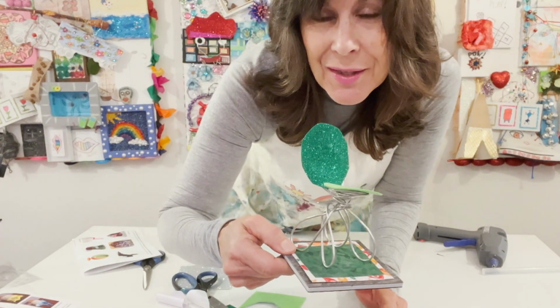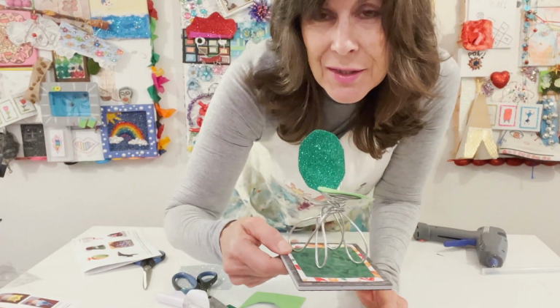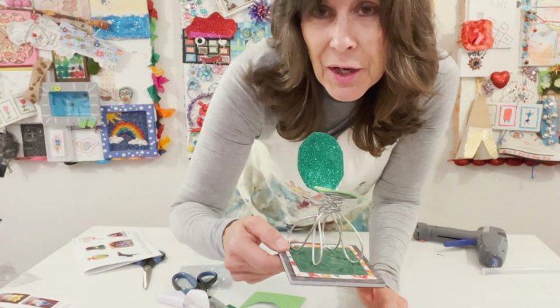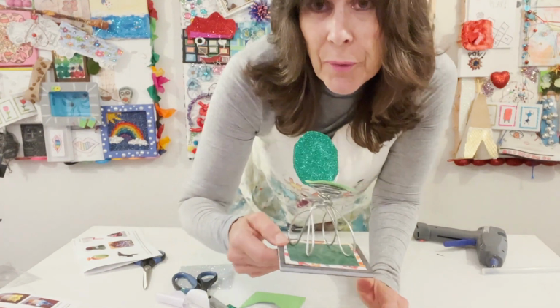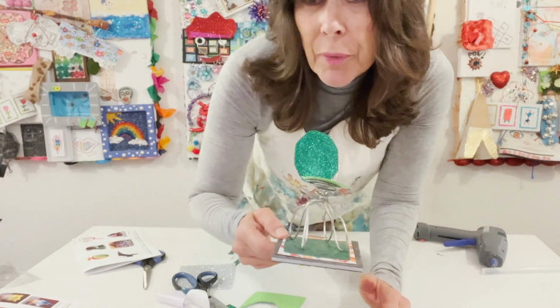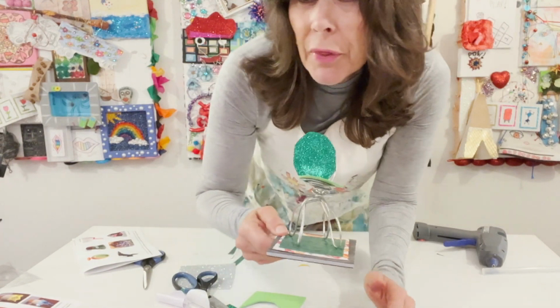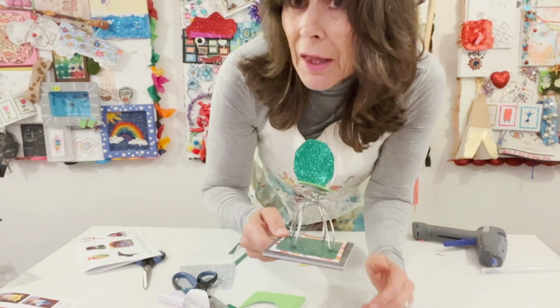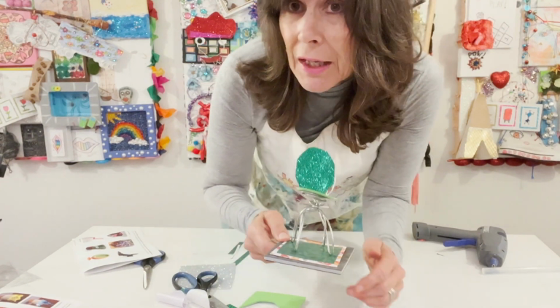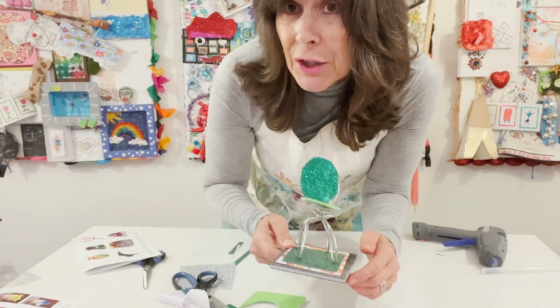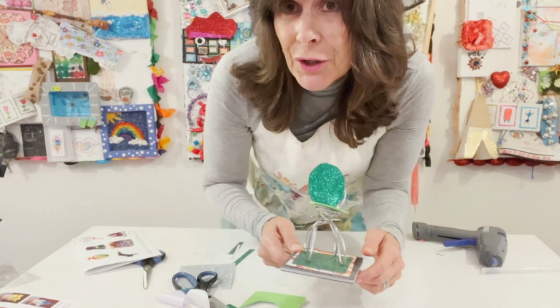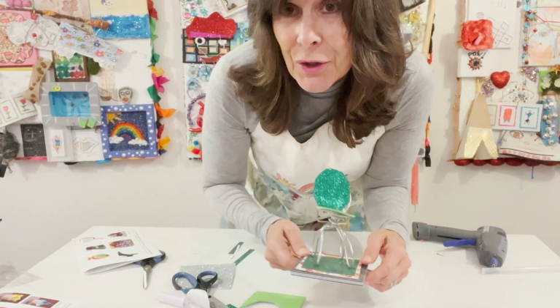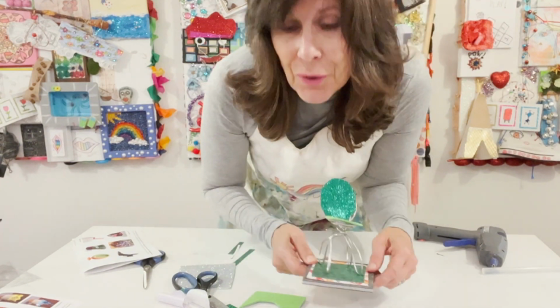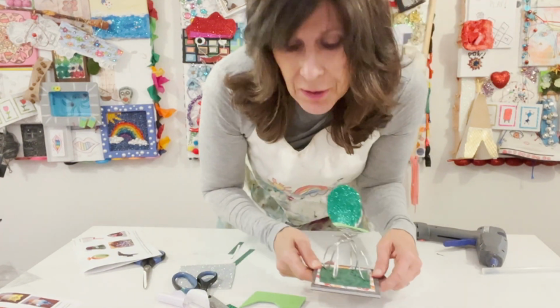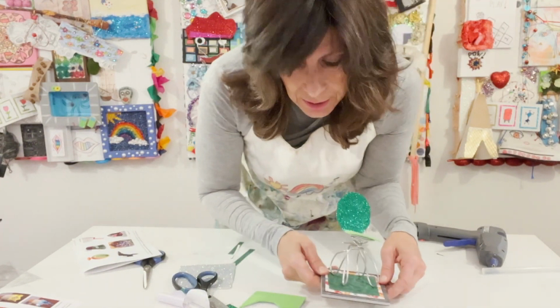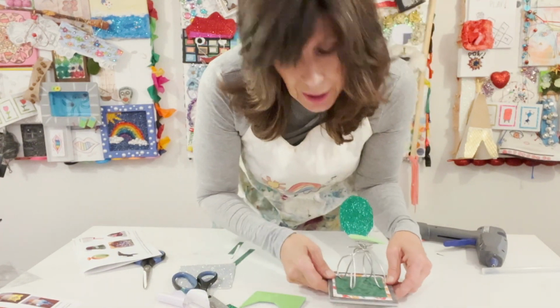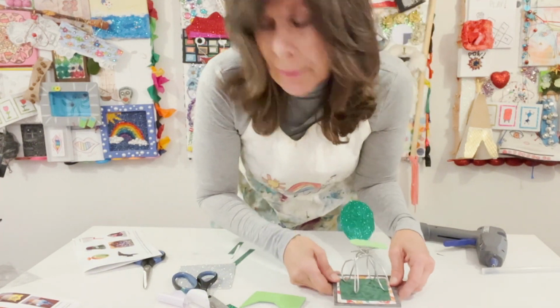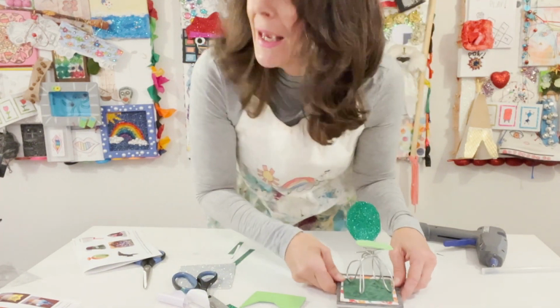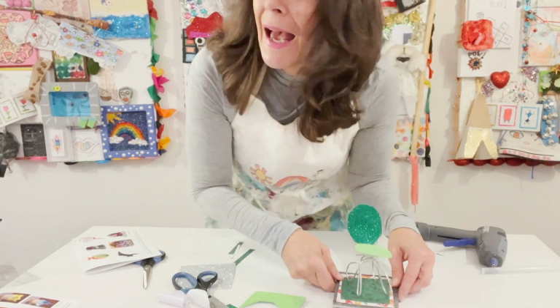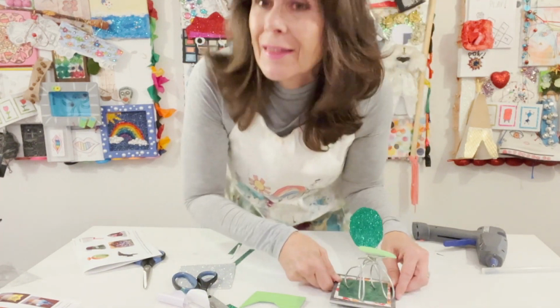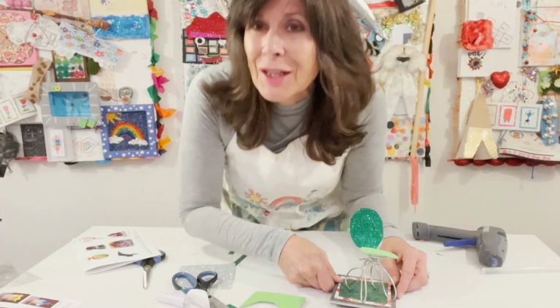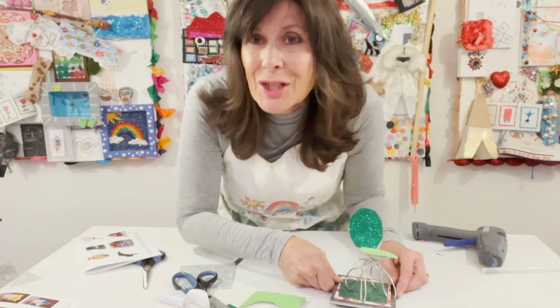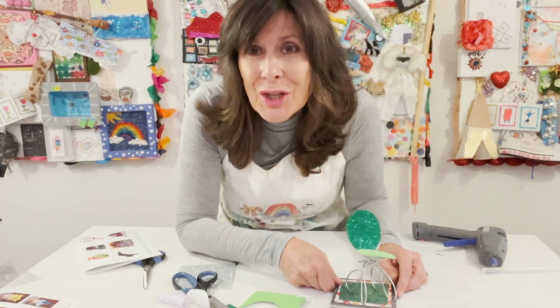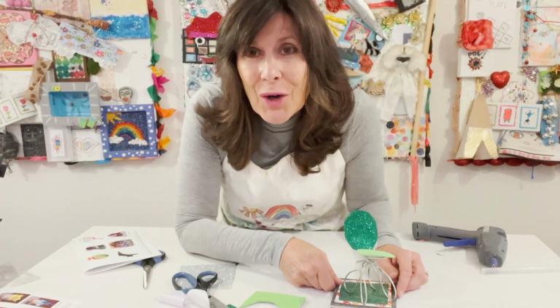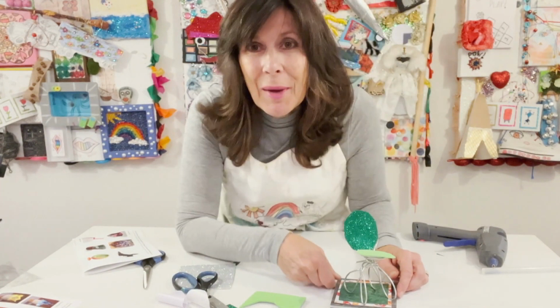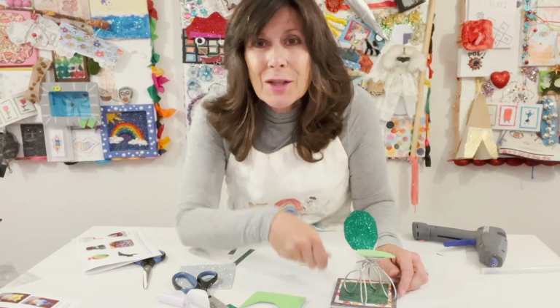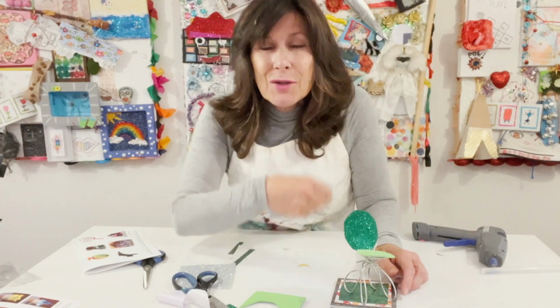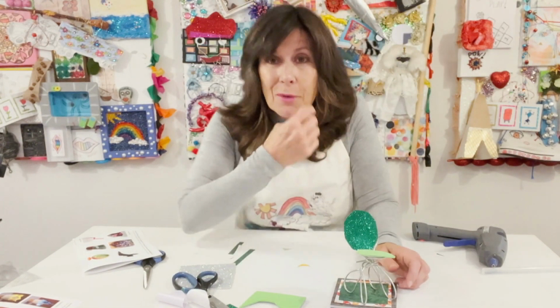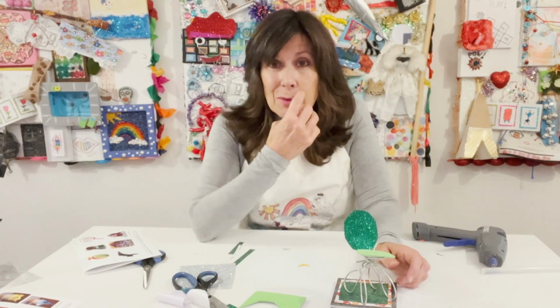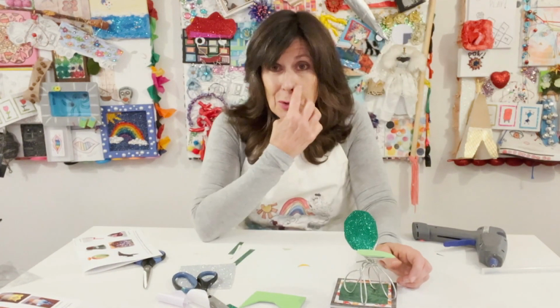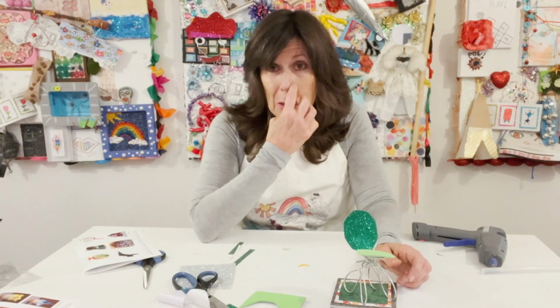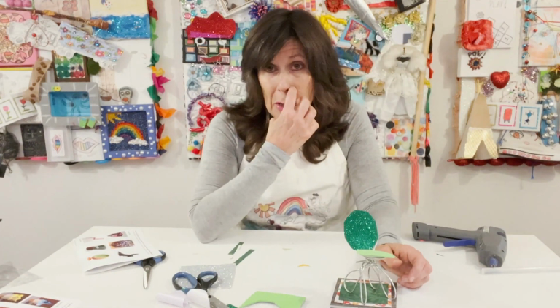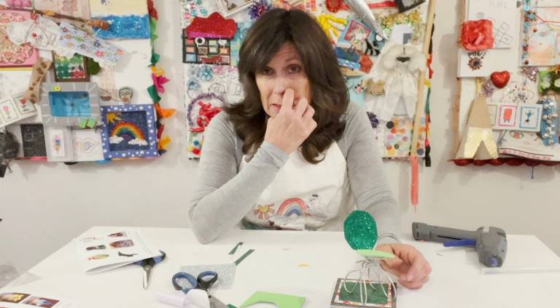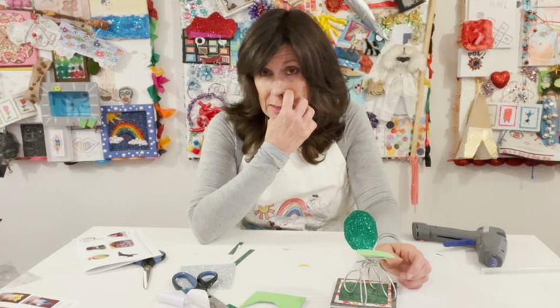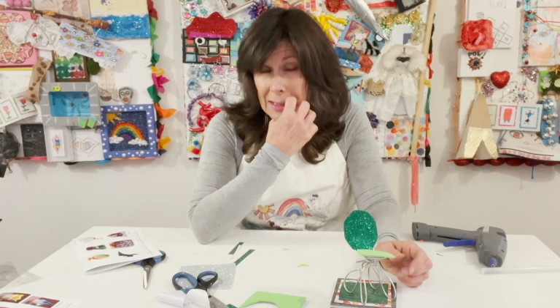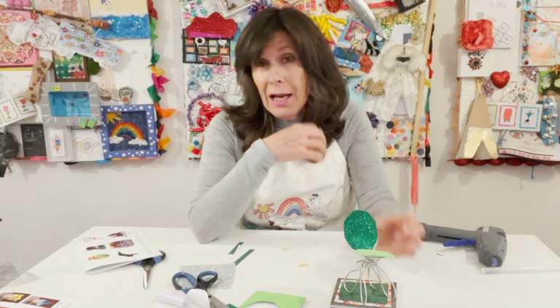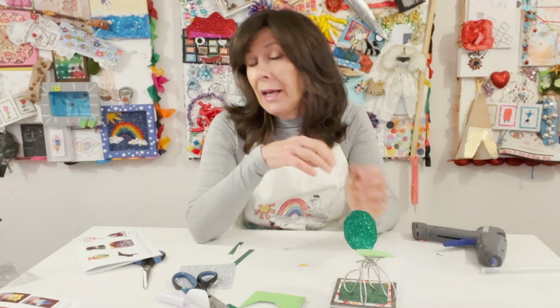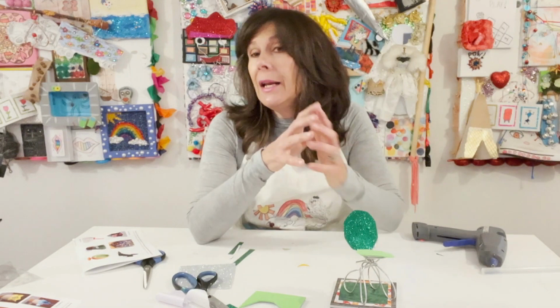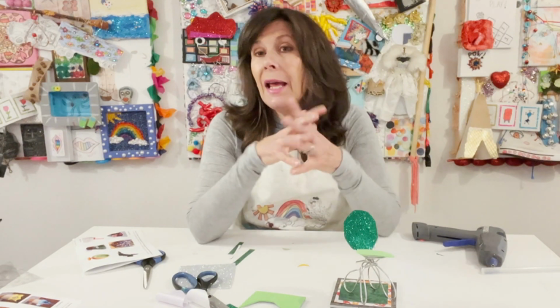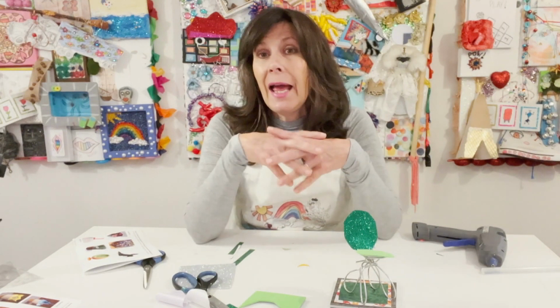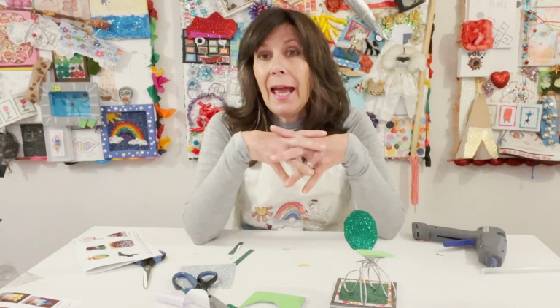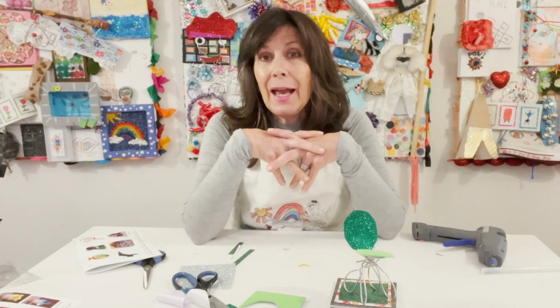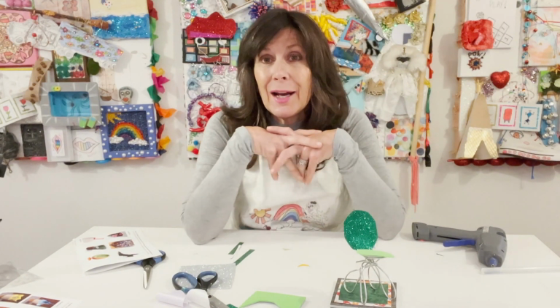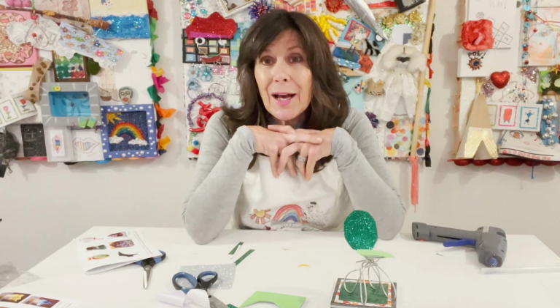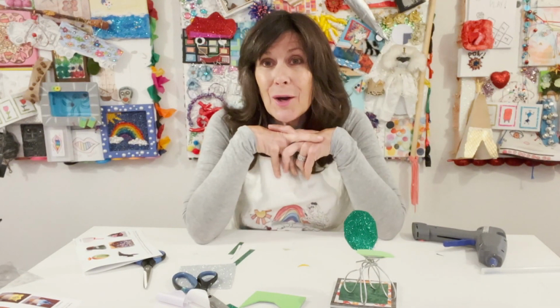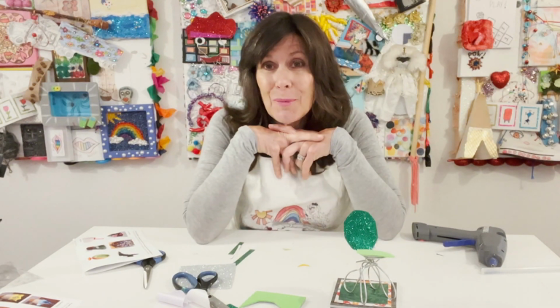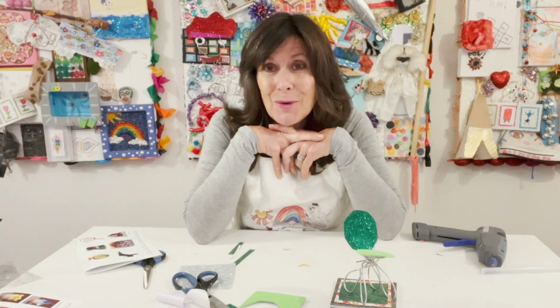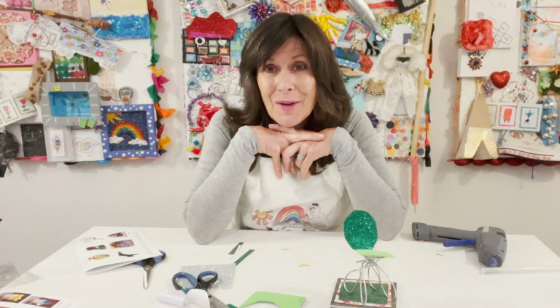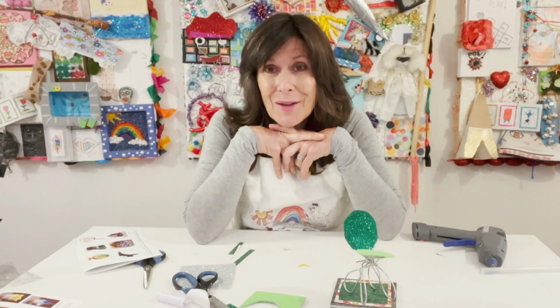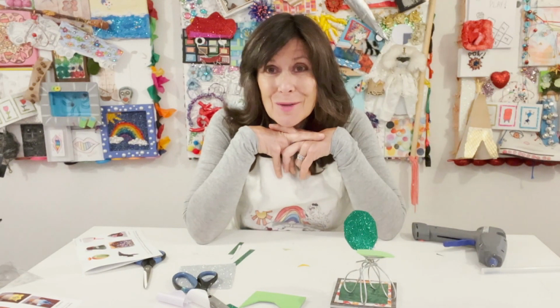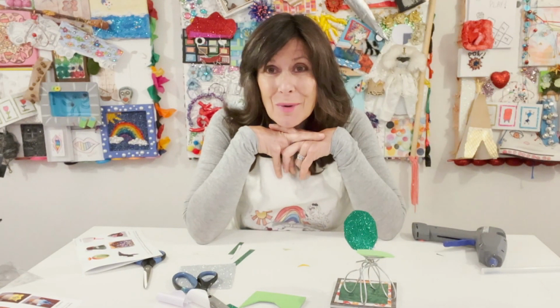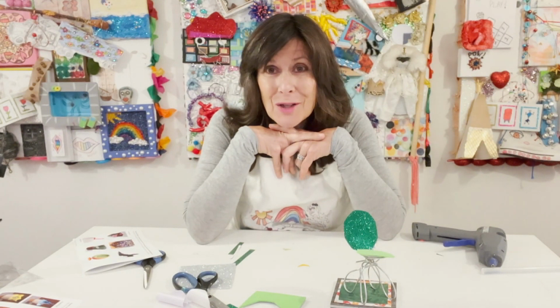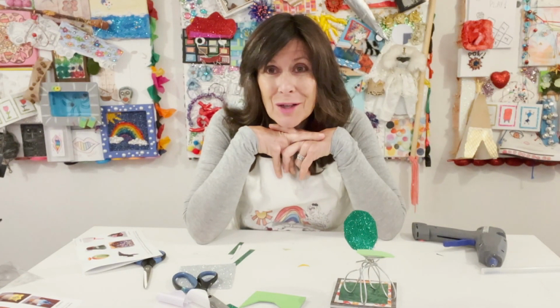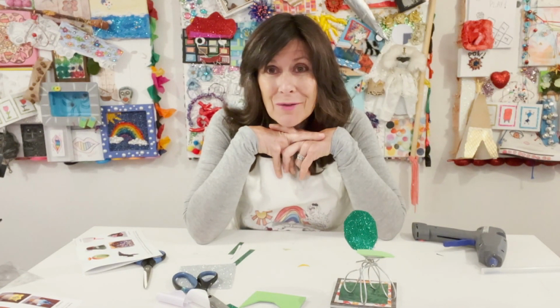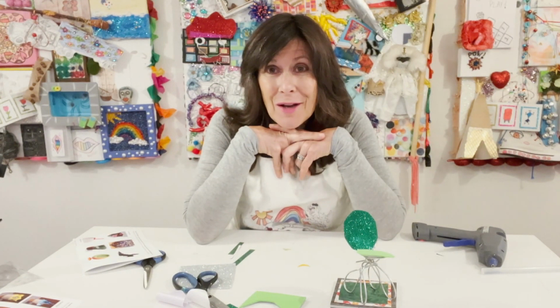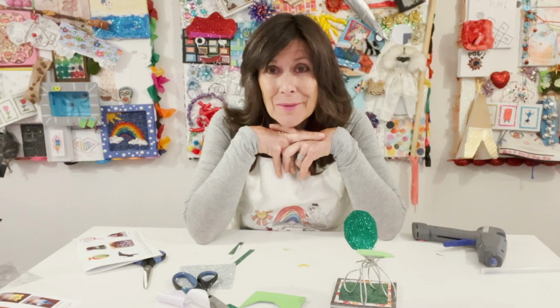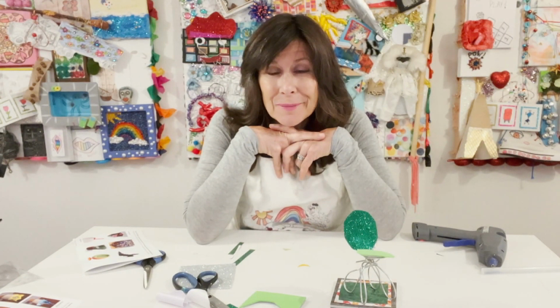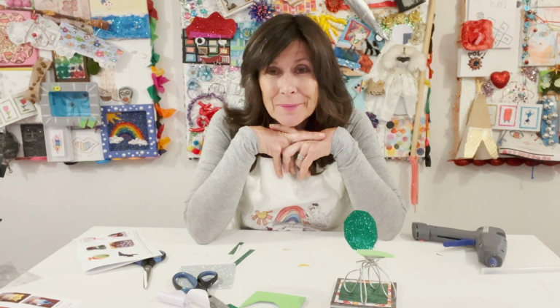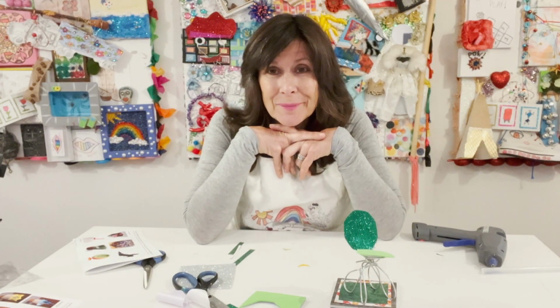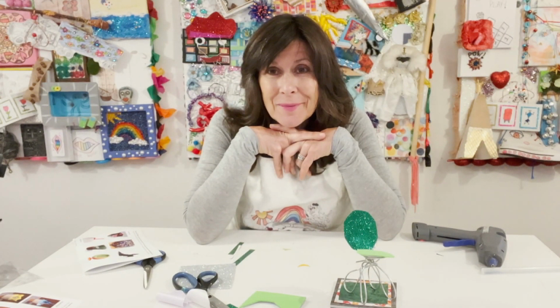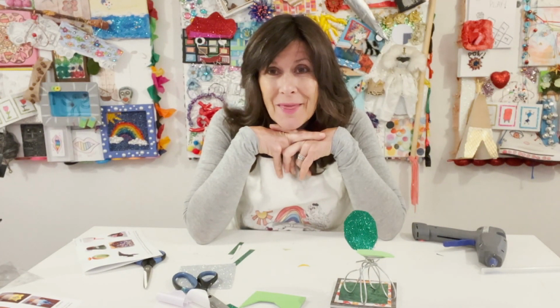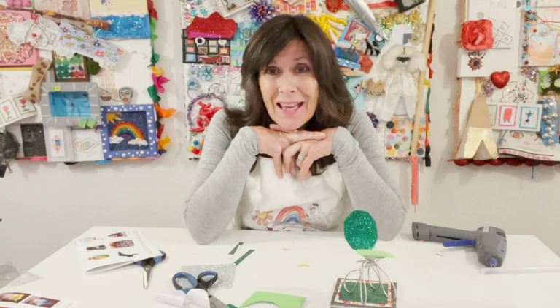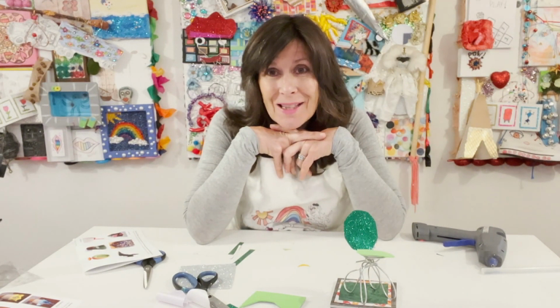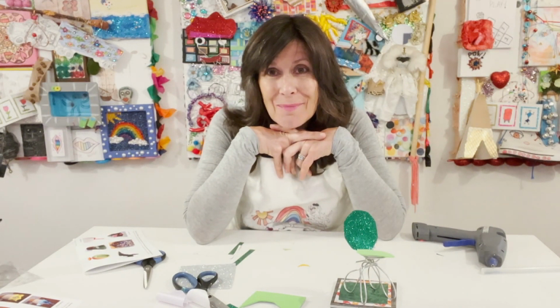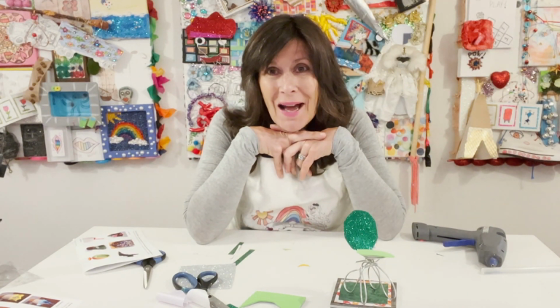Thank you. I'm Kathleen Tometz from Doodle Art and Design, and I hope you found this project fun. Thanks, bye.